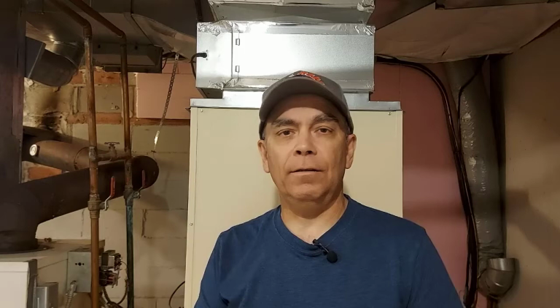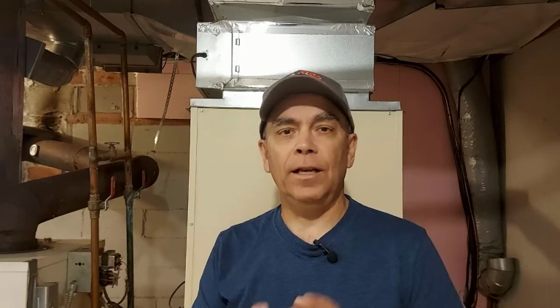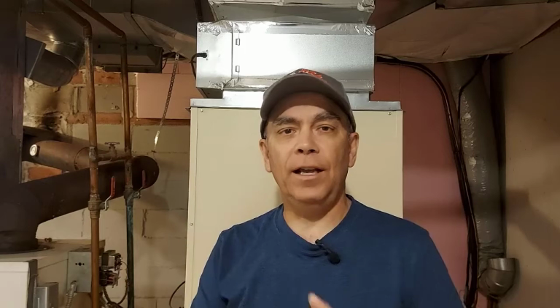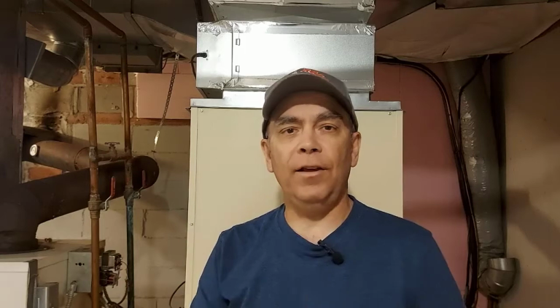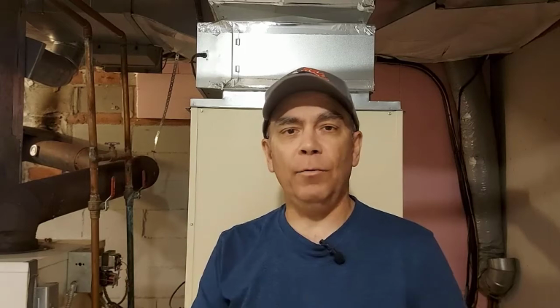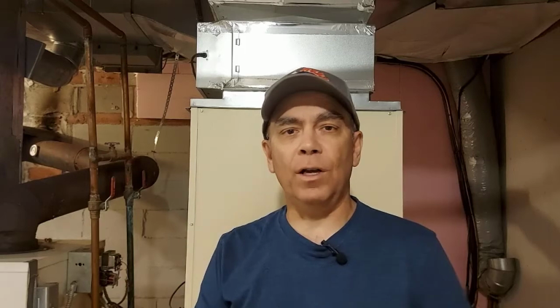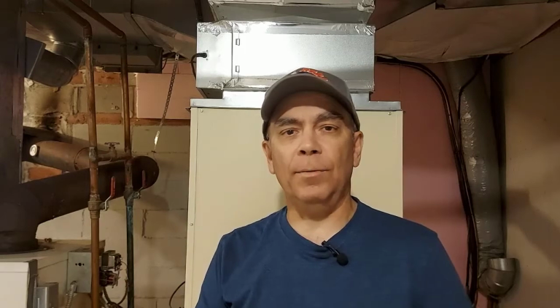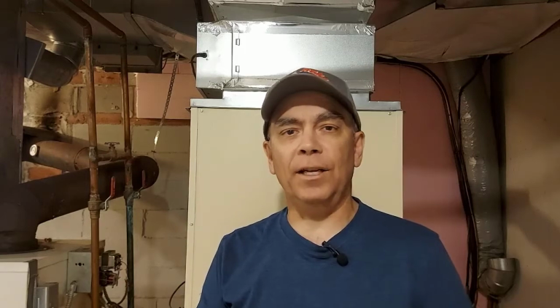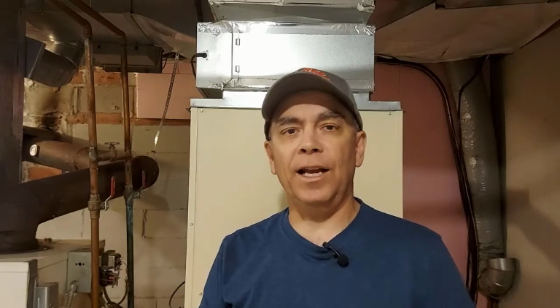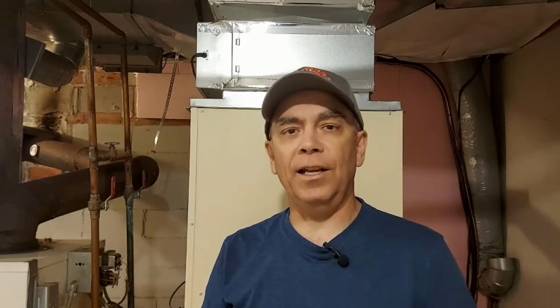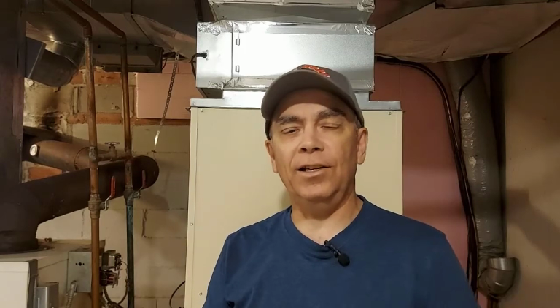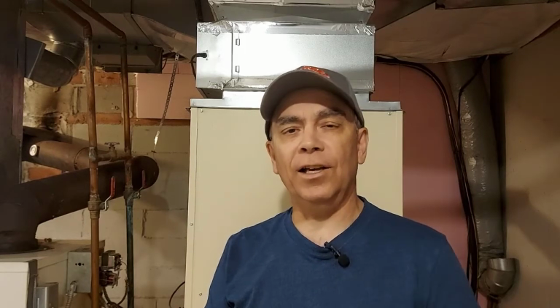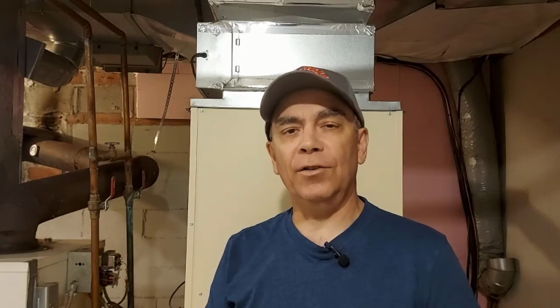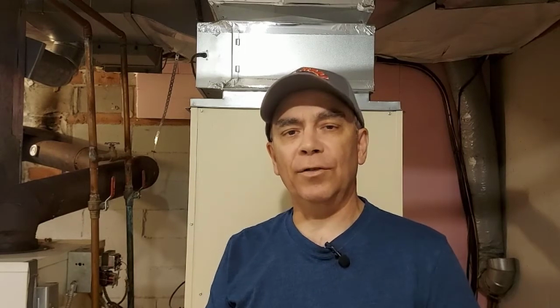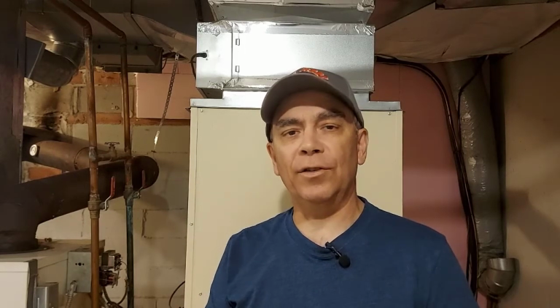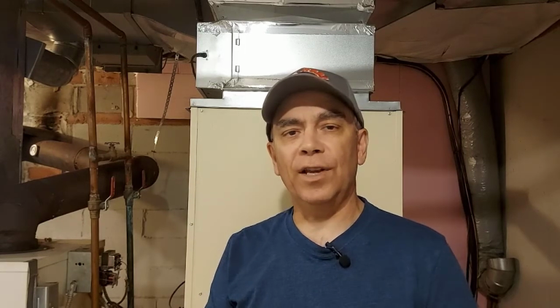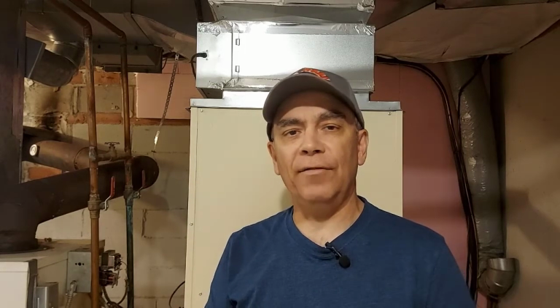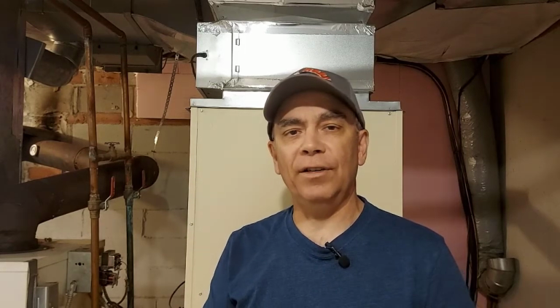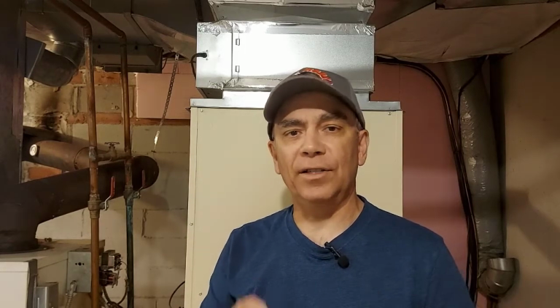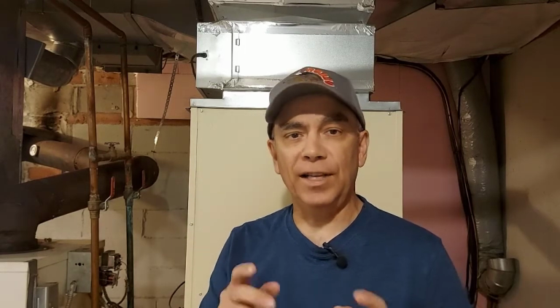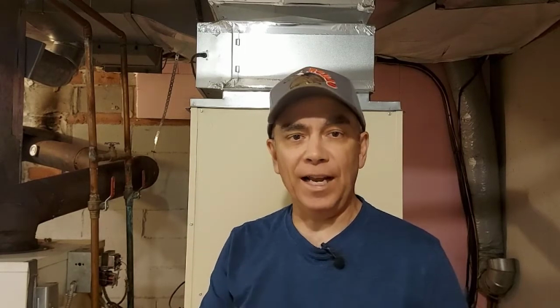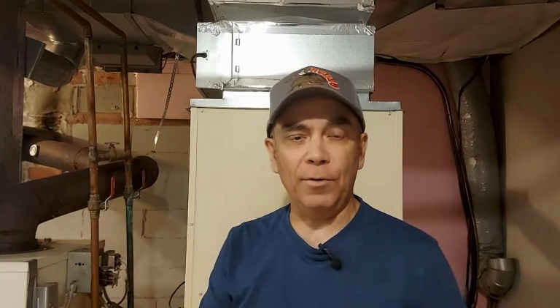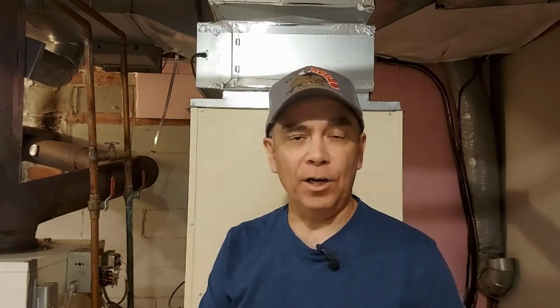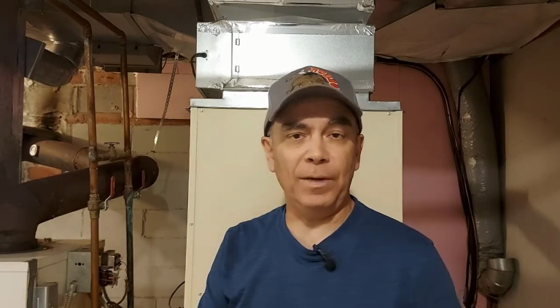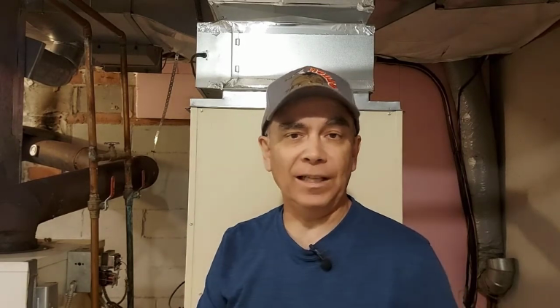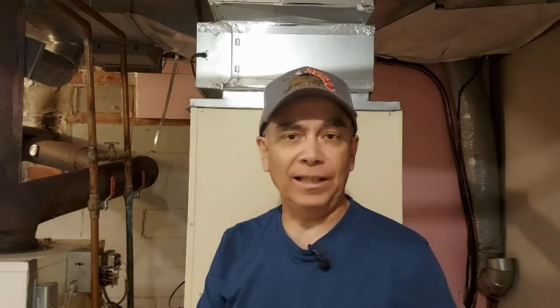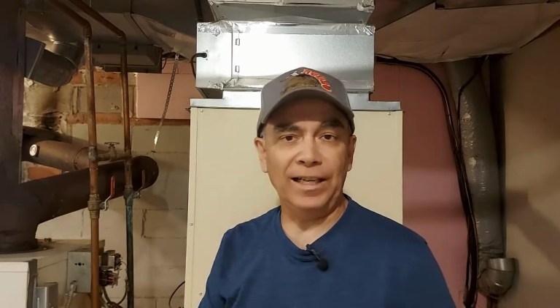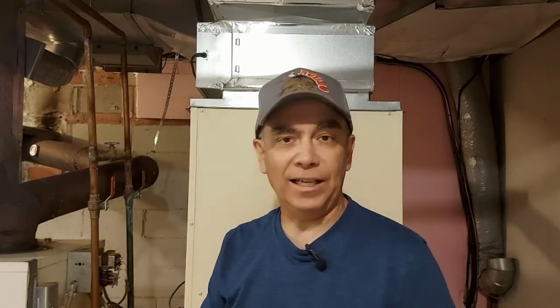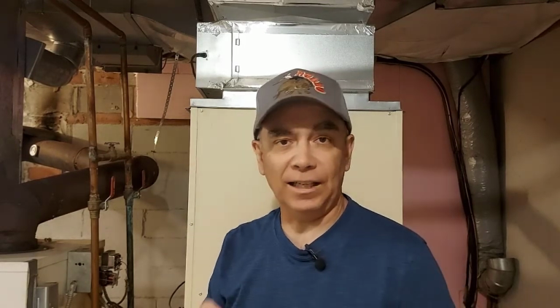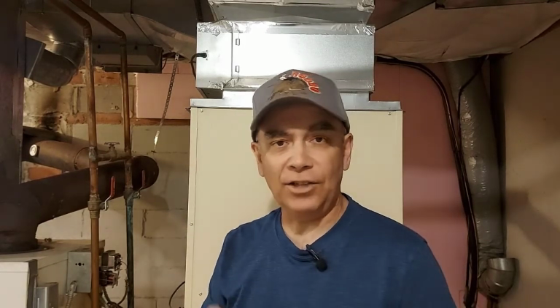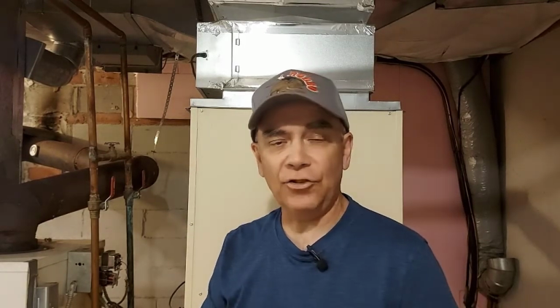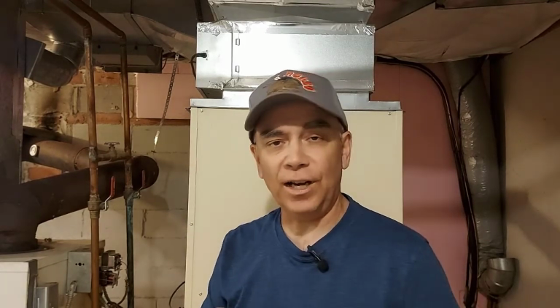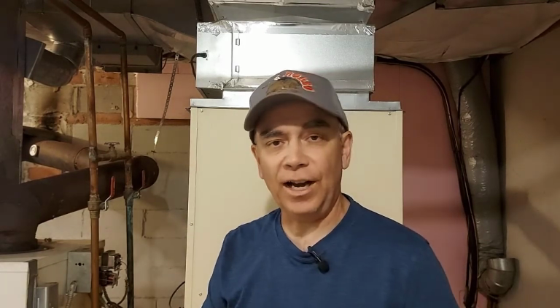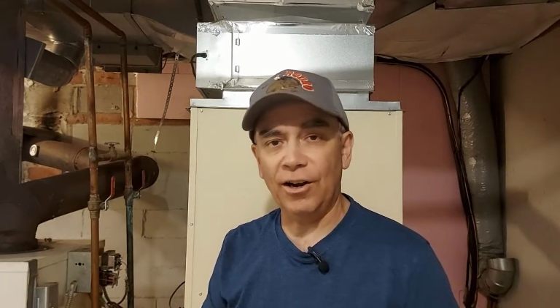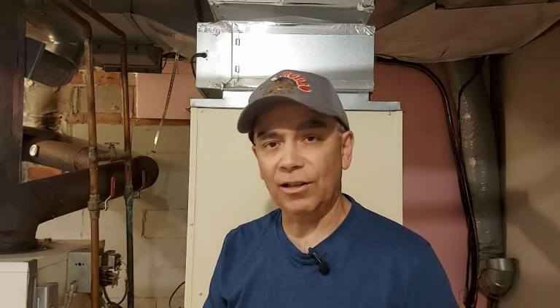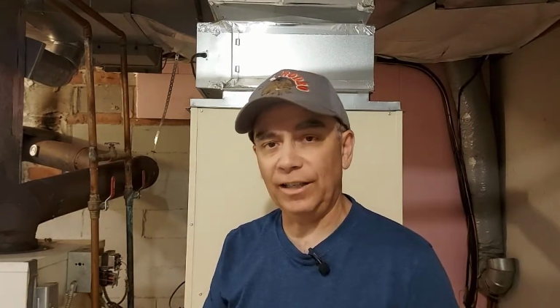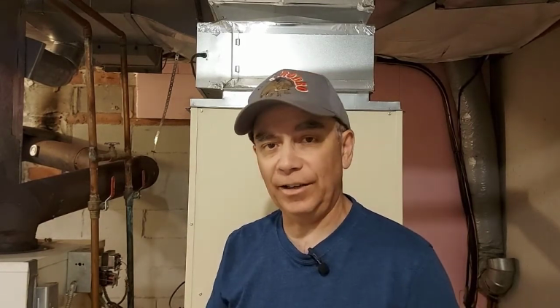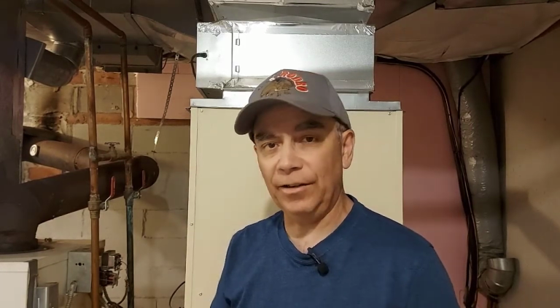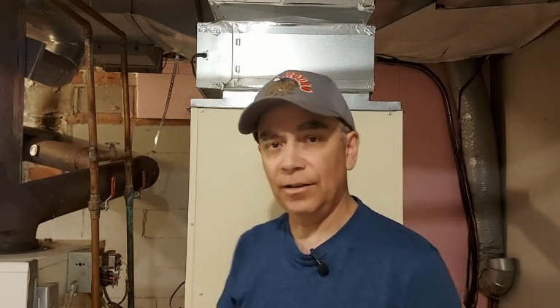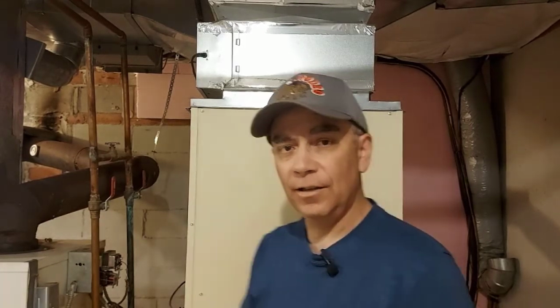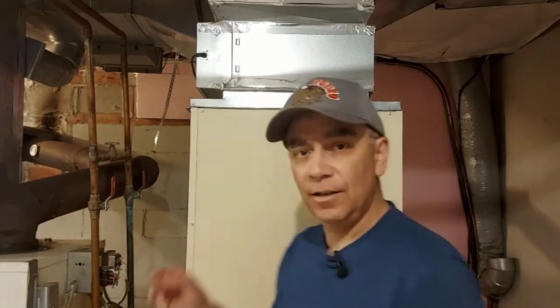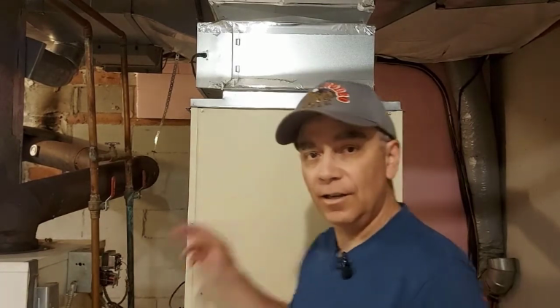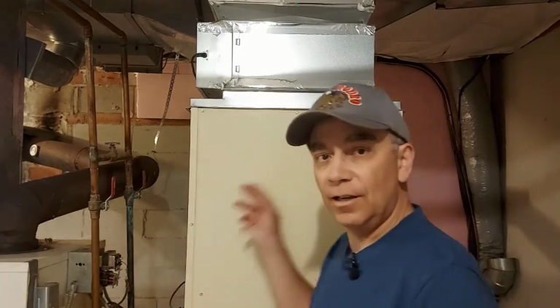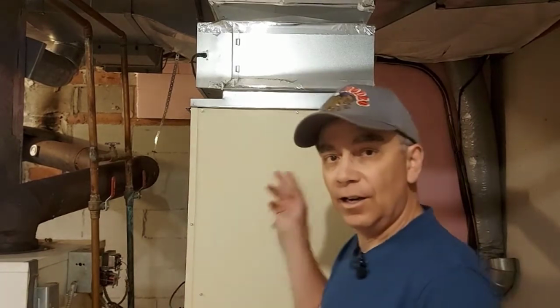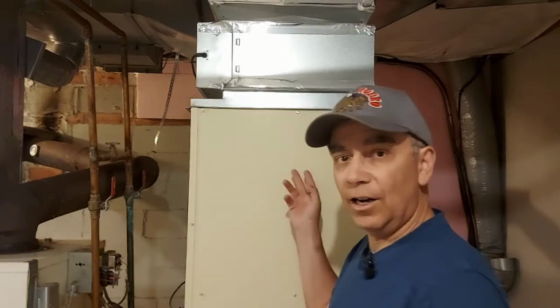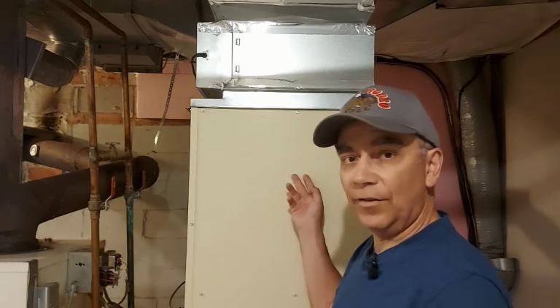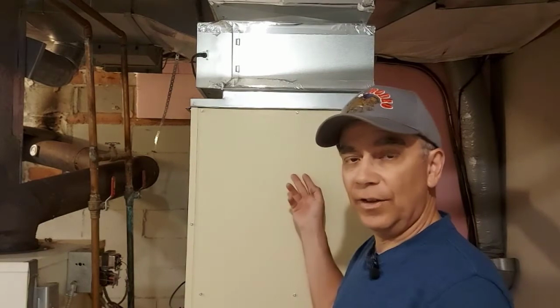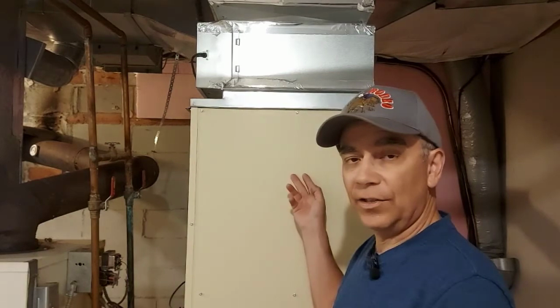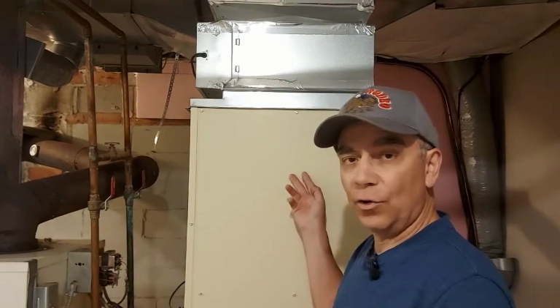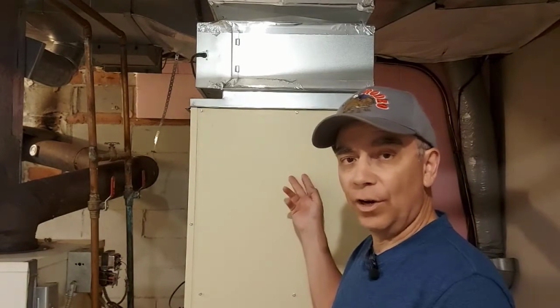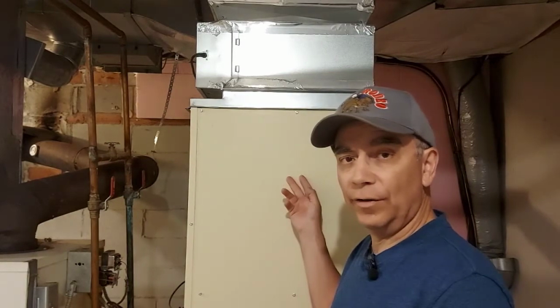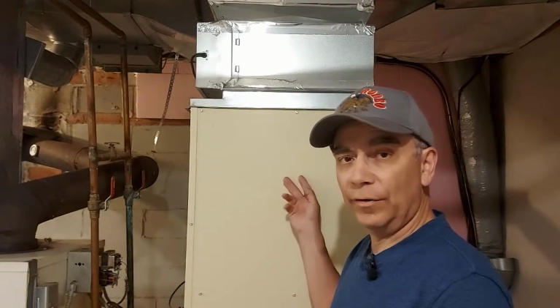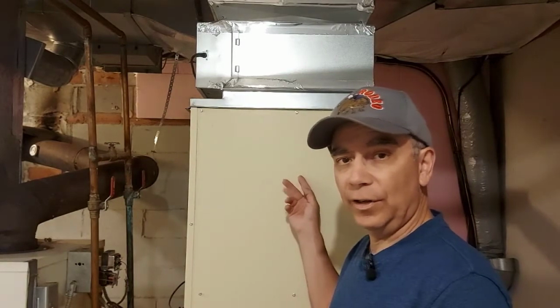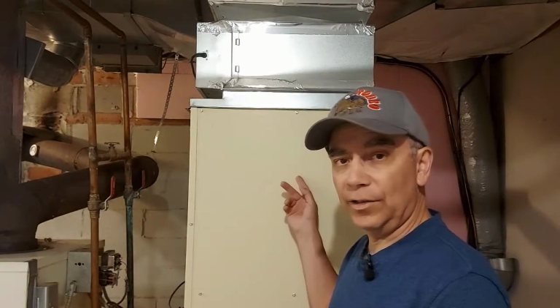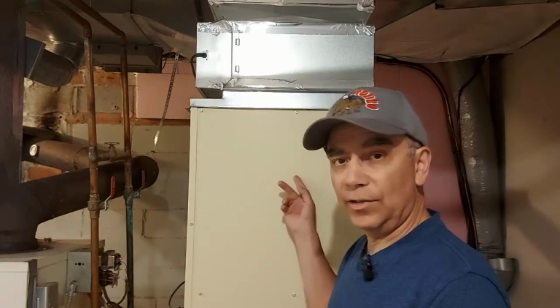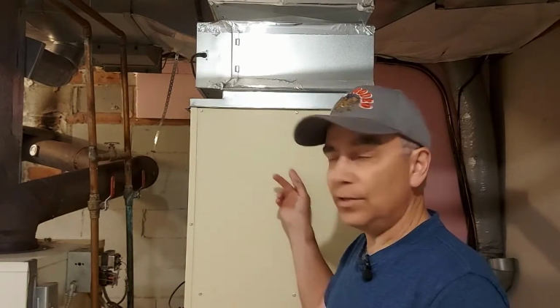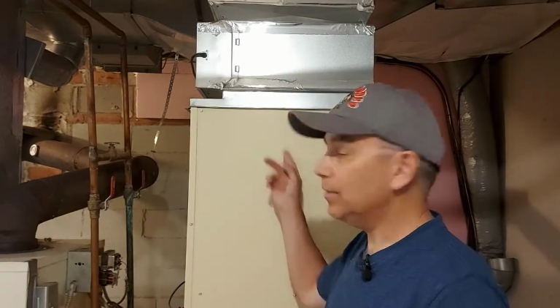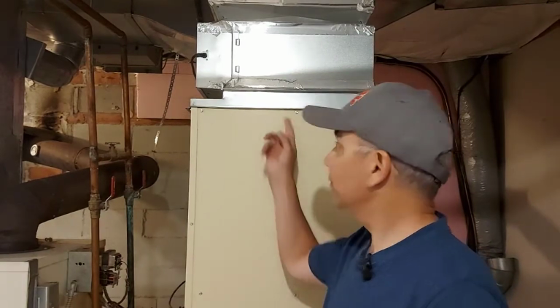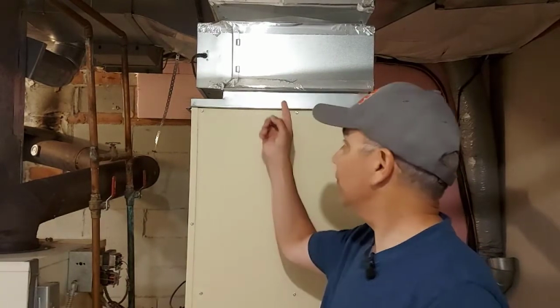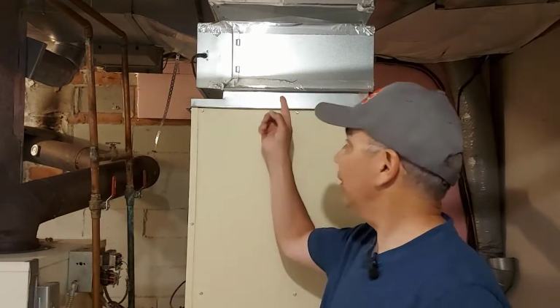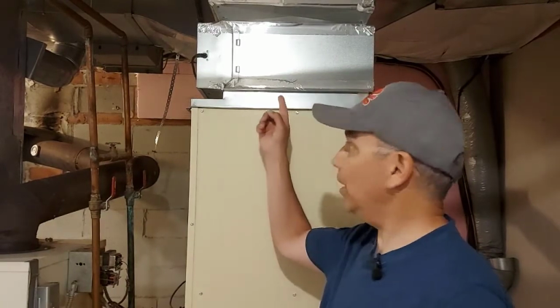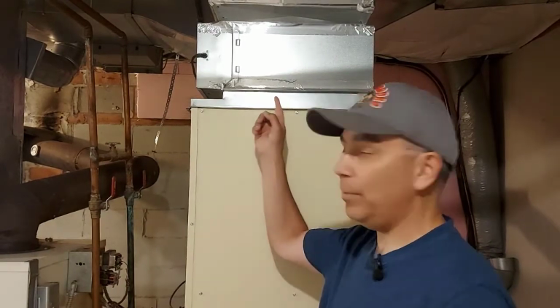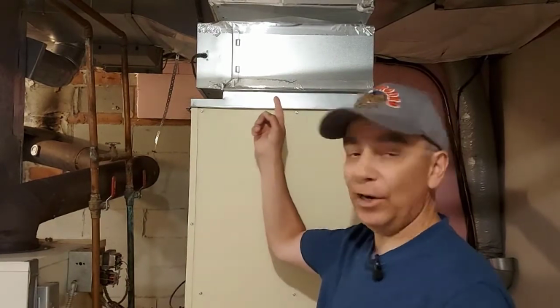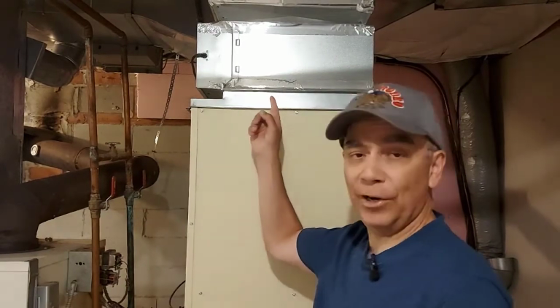Hey there, welcome to Getting It Done North of 7. Today we're going to be cleaning an electric air cleaner on this oil furnace, right up here.